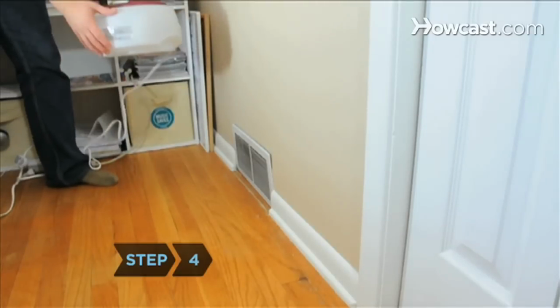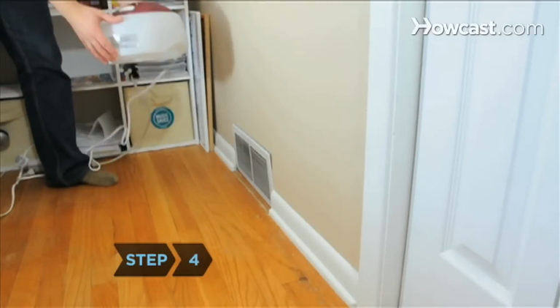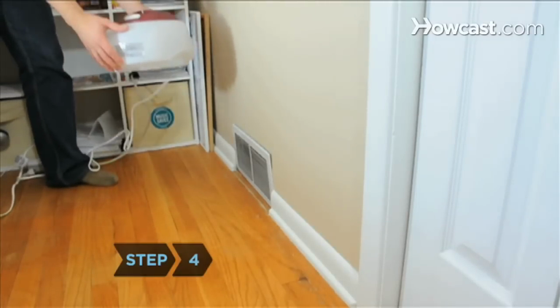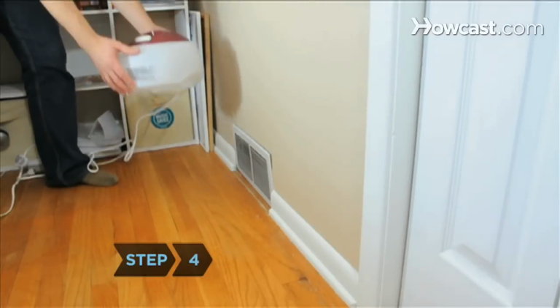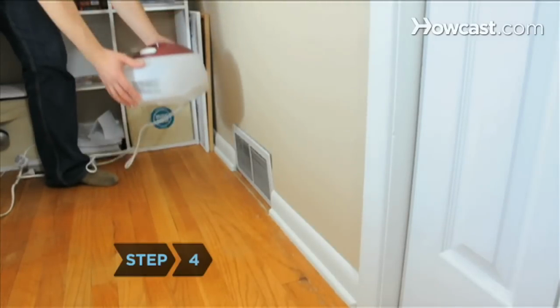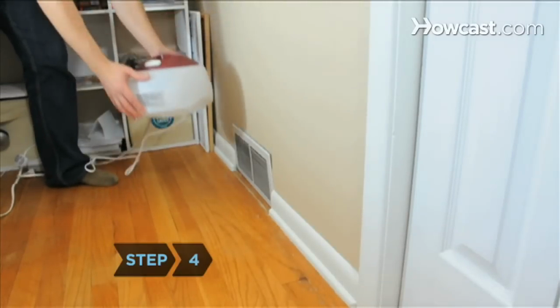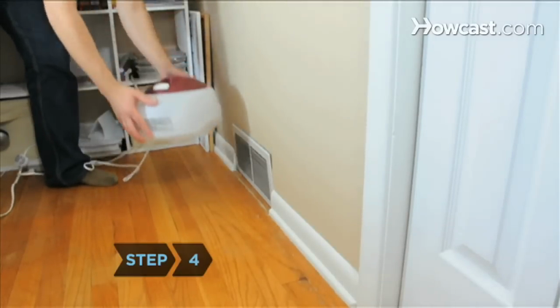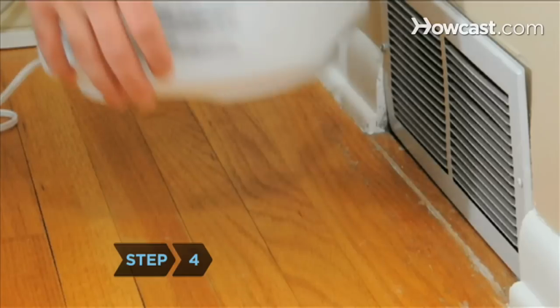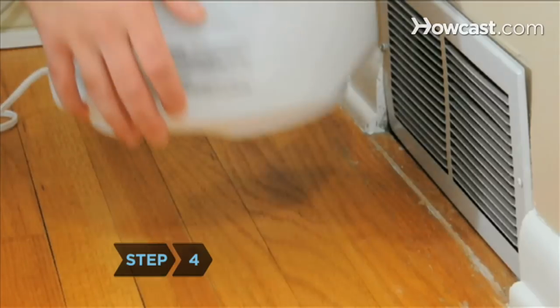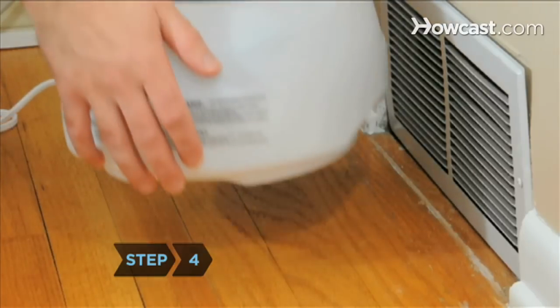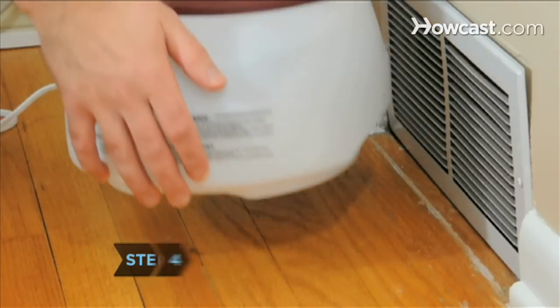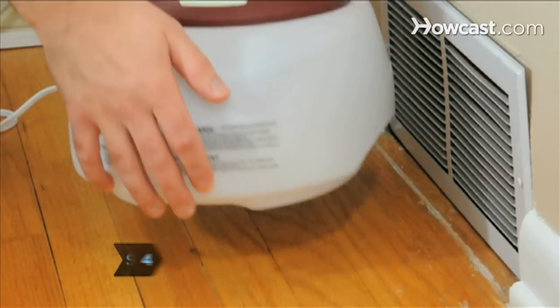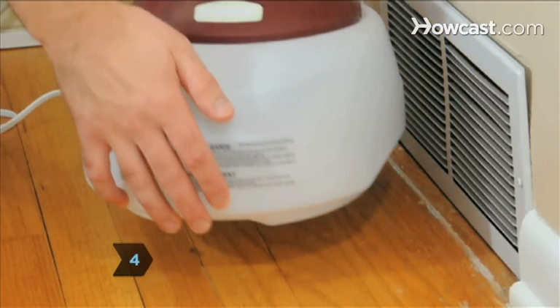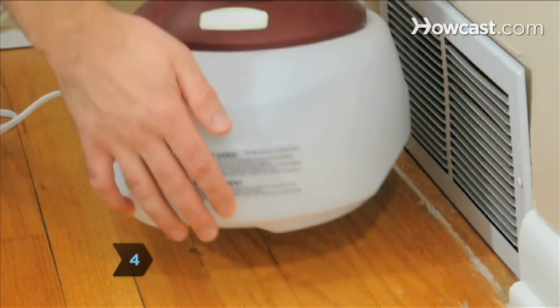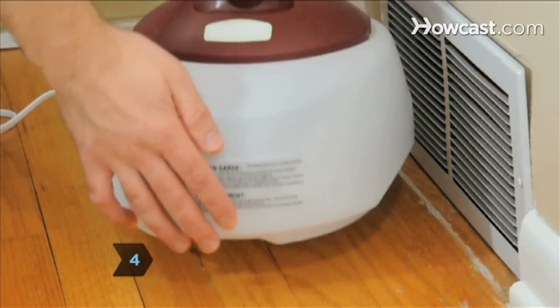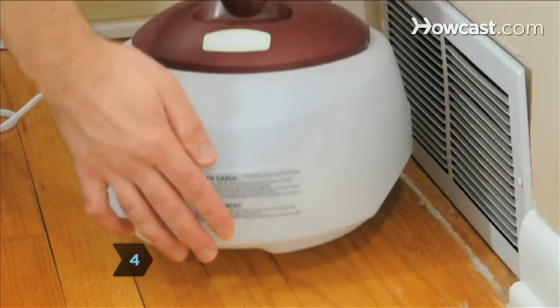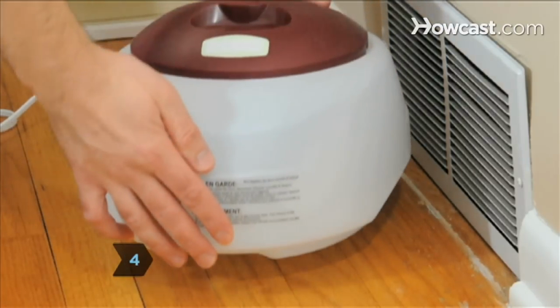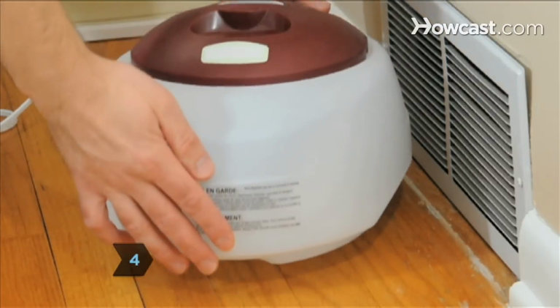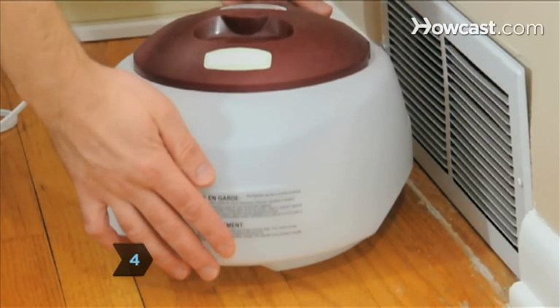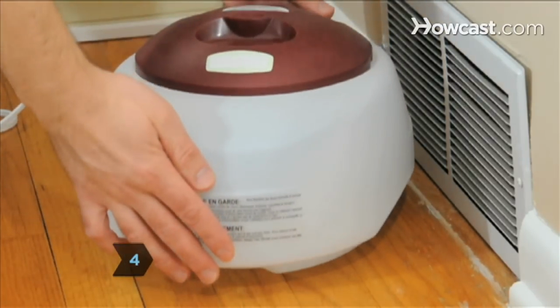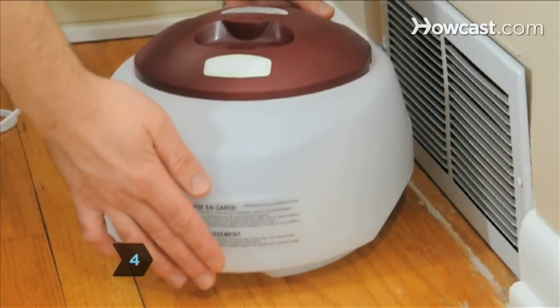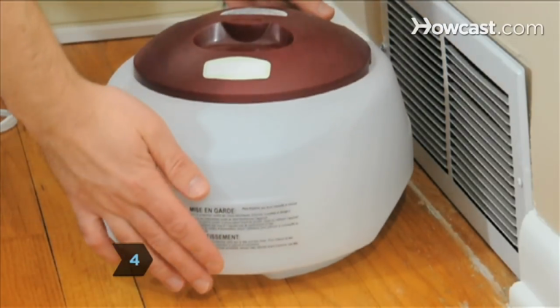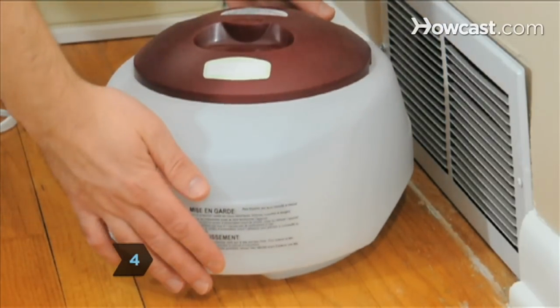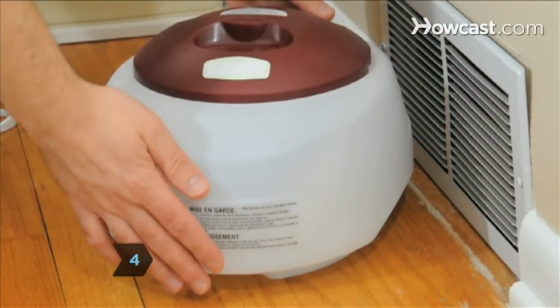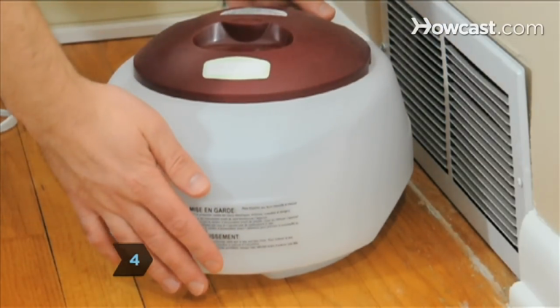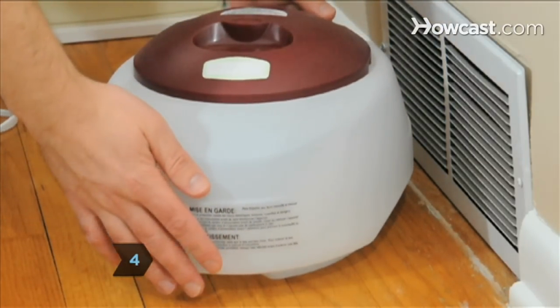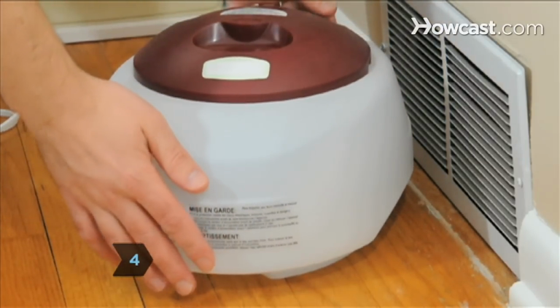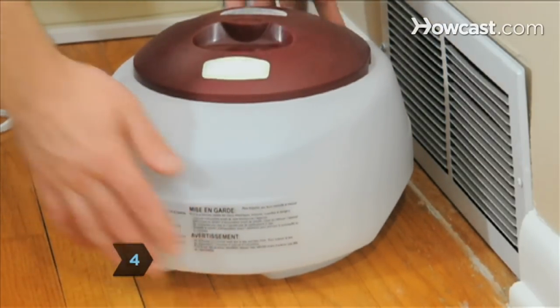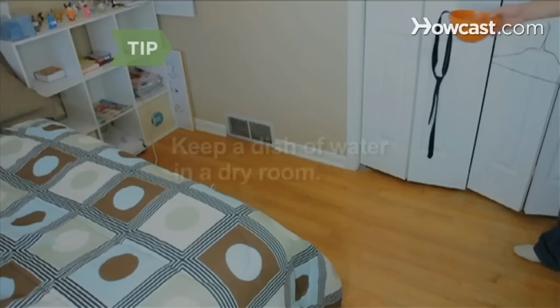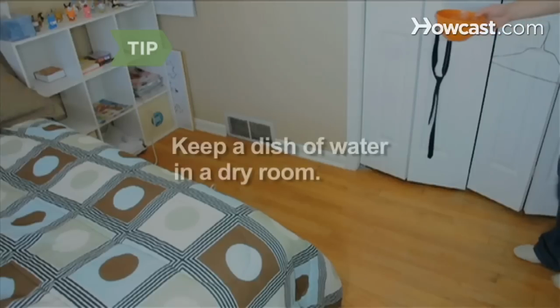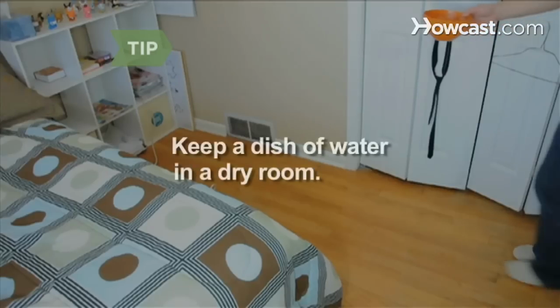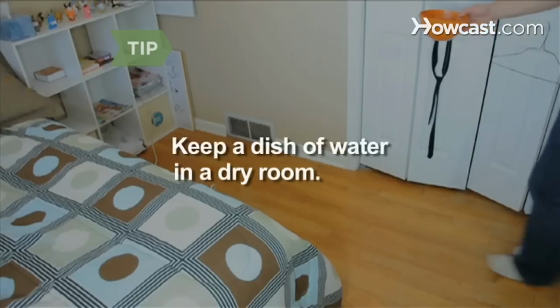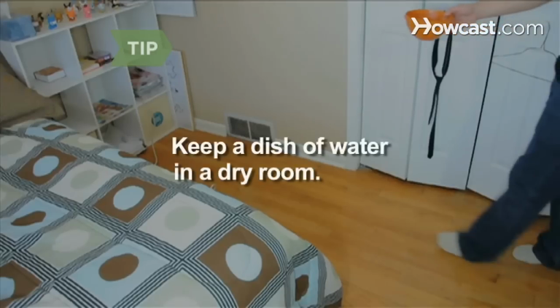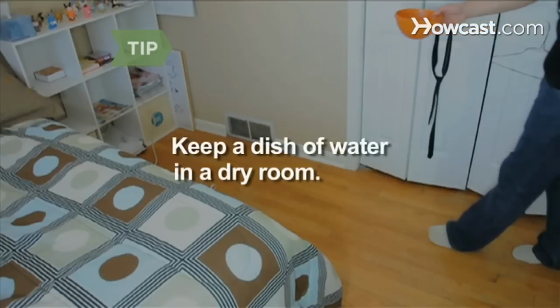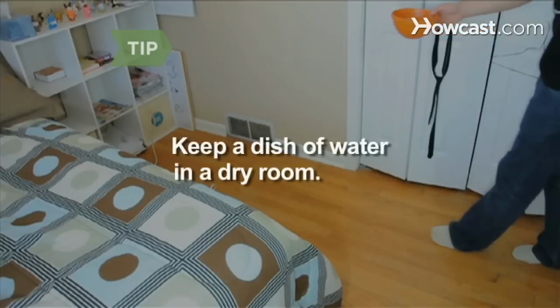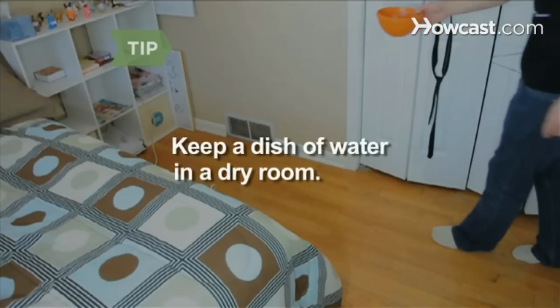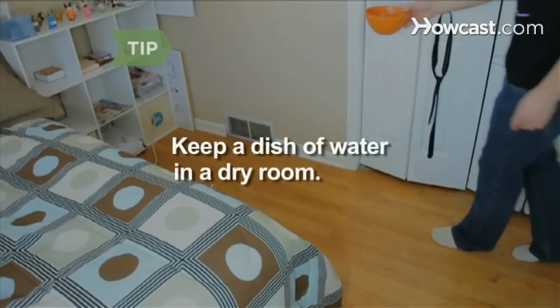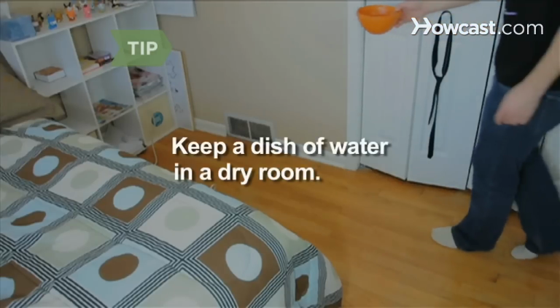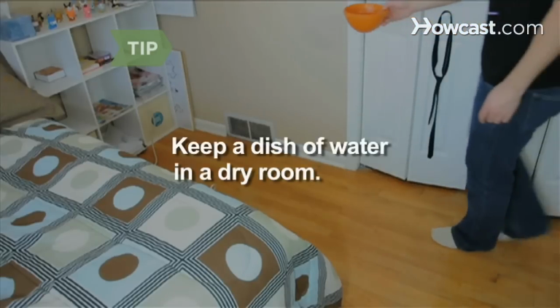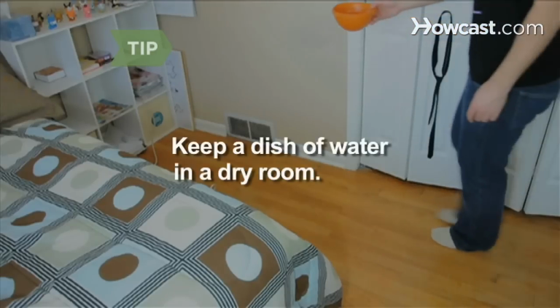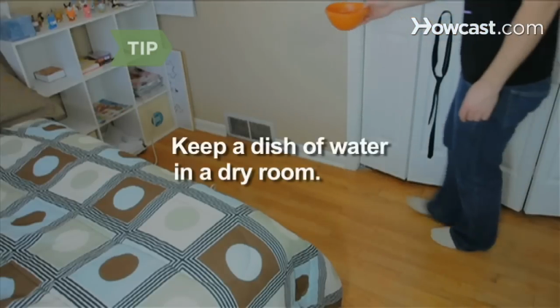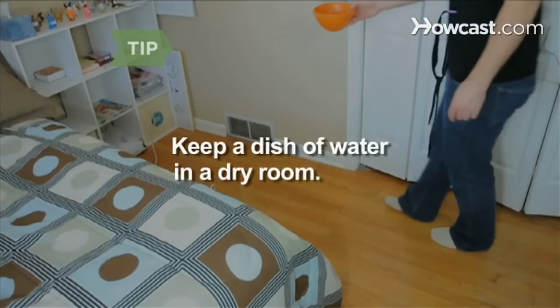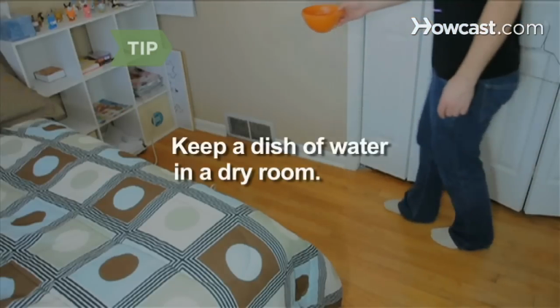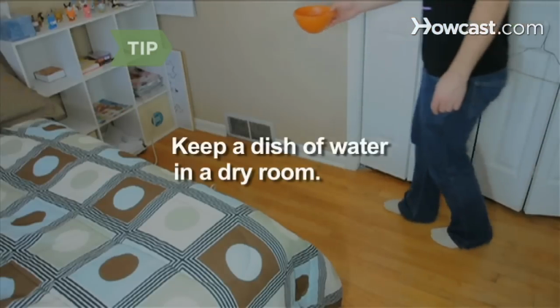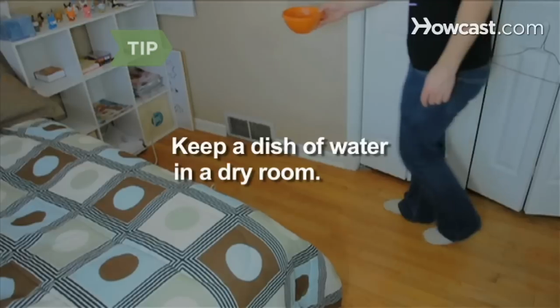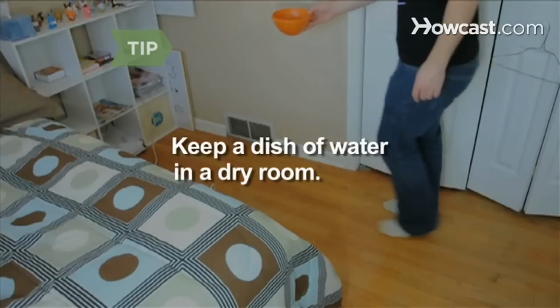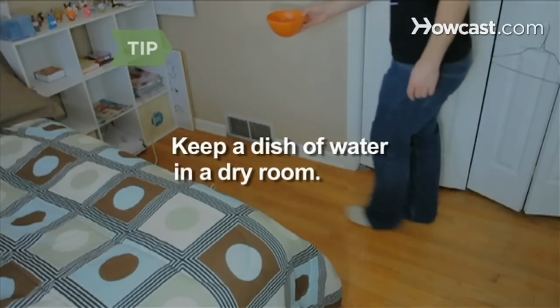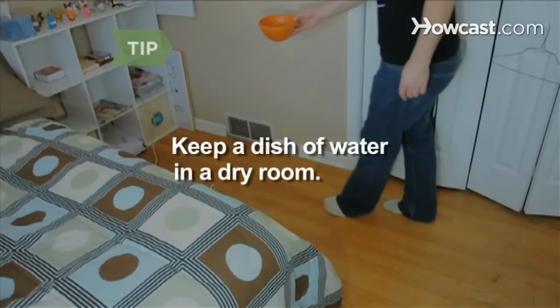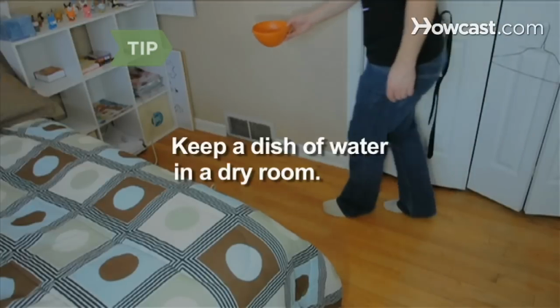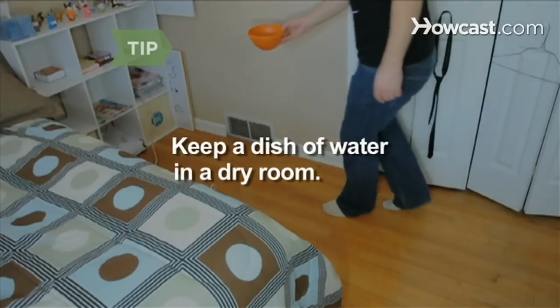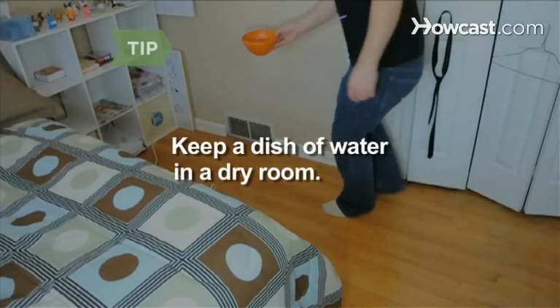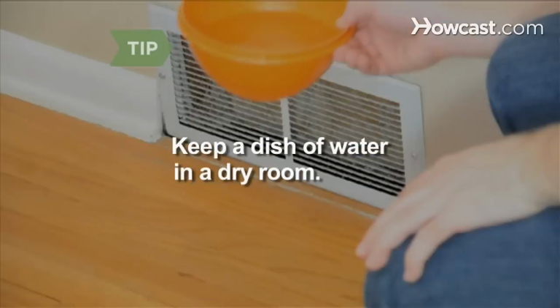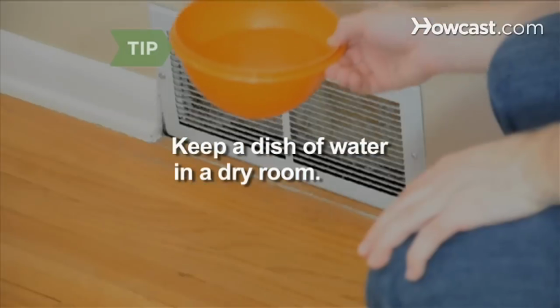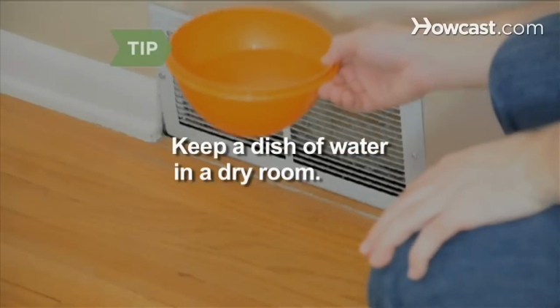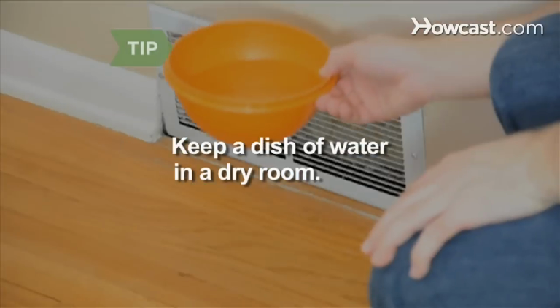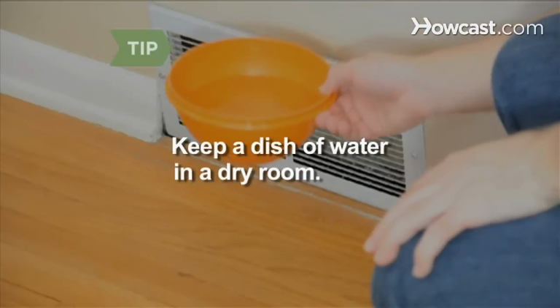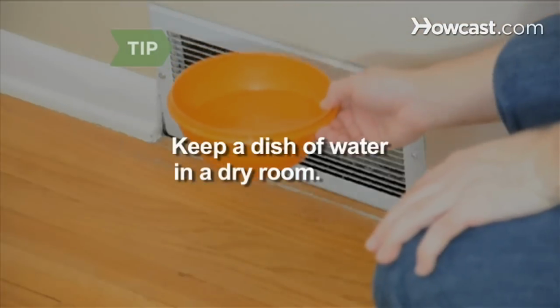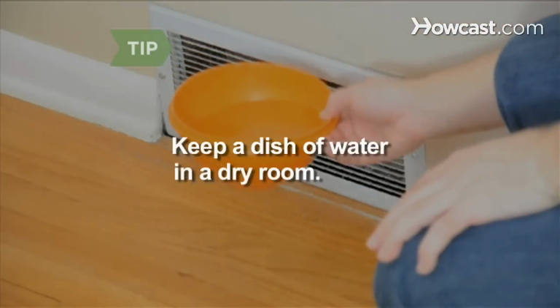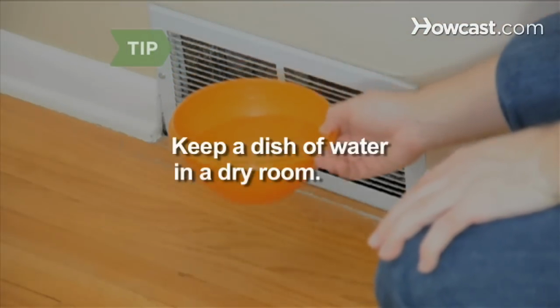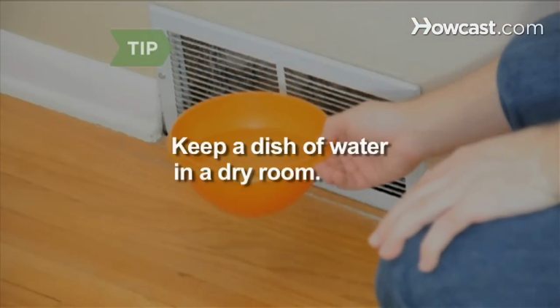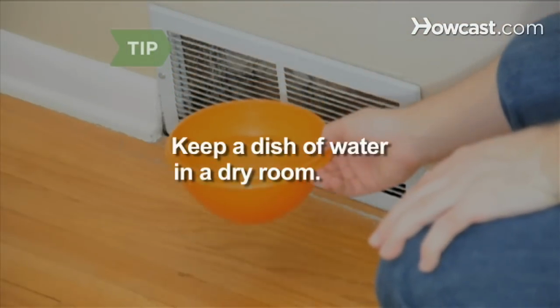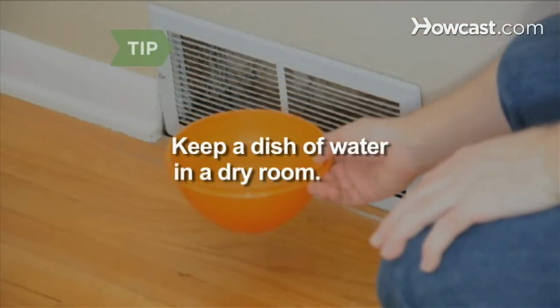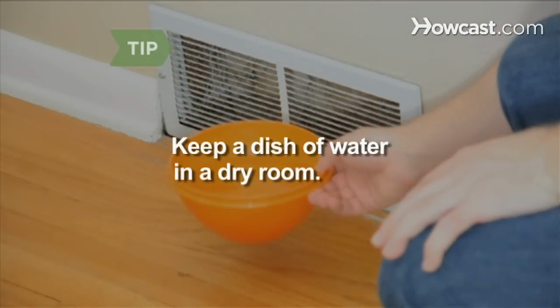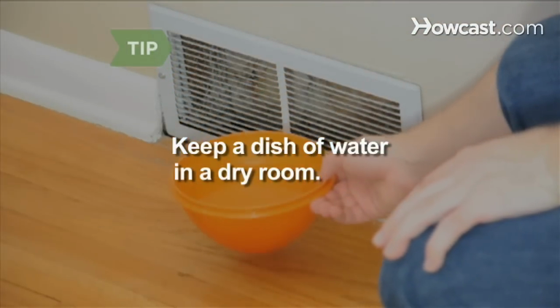Step 4. Raise the humidity in your house with a humidifier. Keep a dish of water in a dry room to evaporate and moisturize the air.